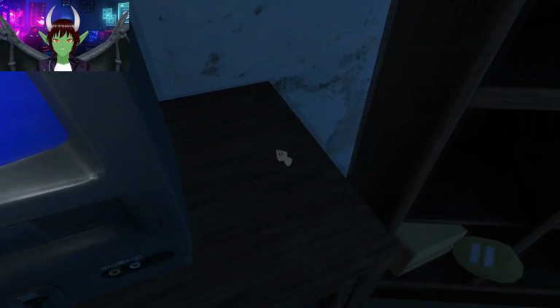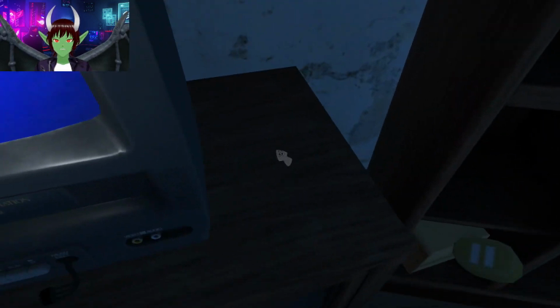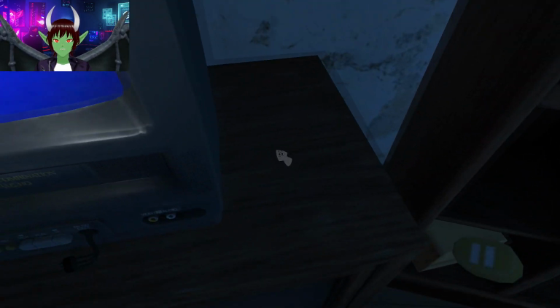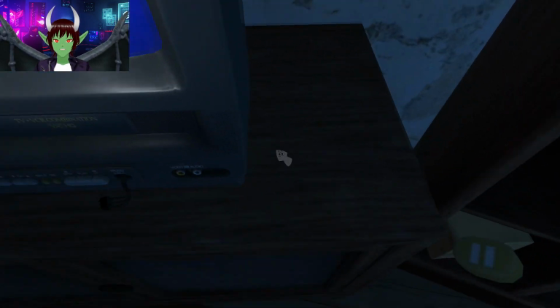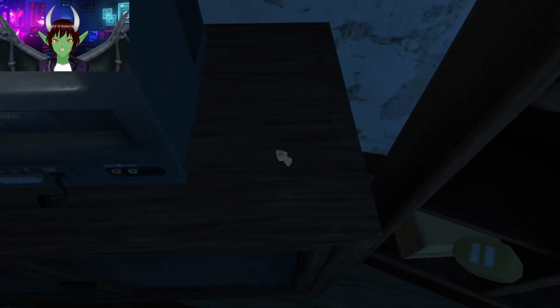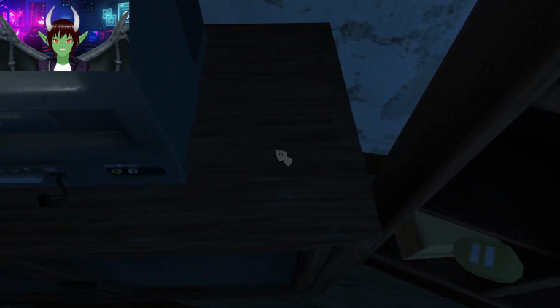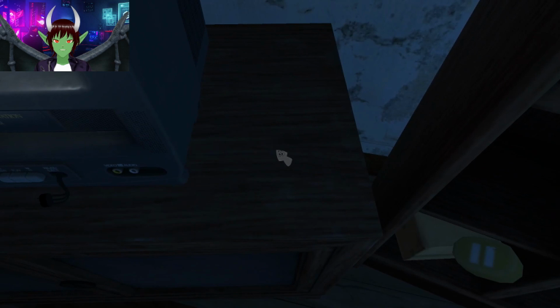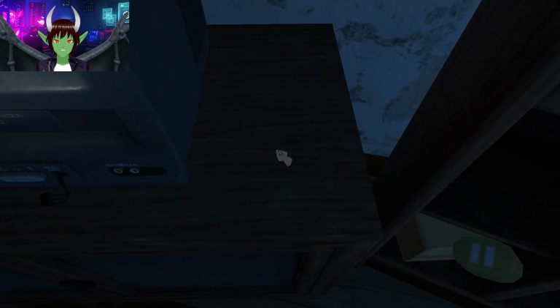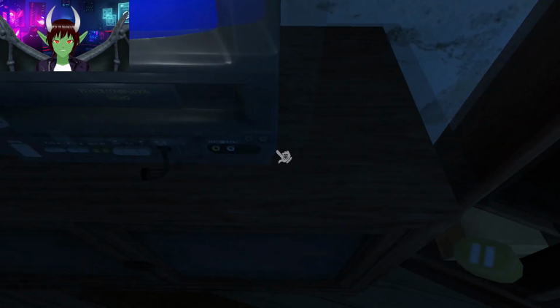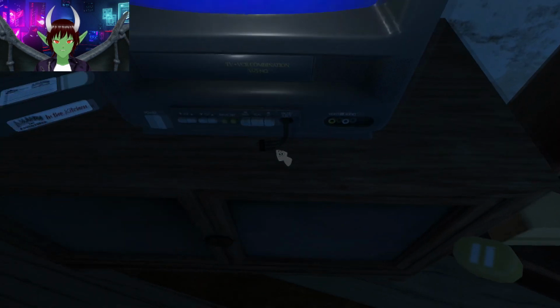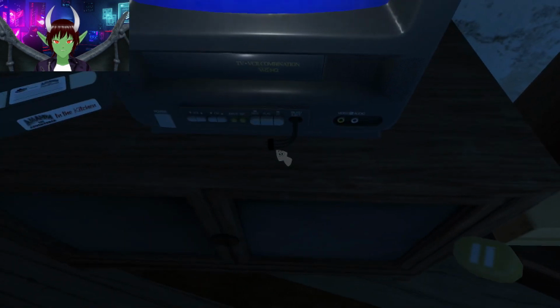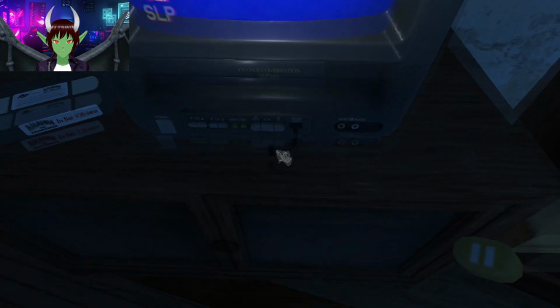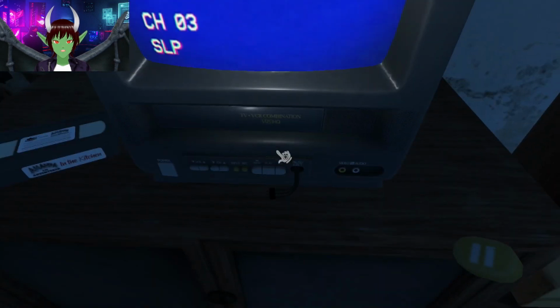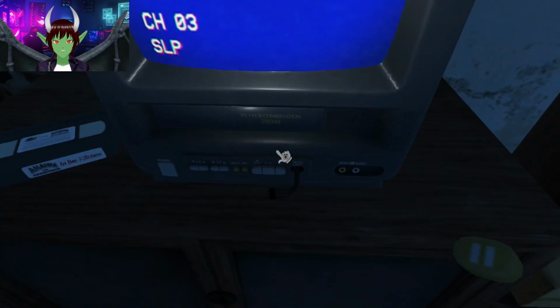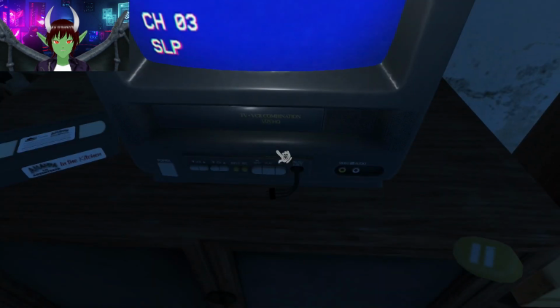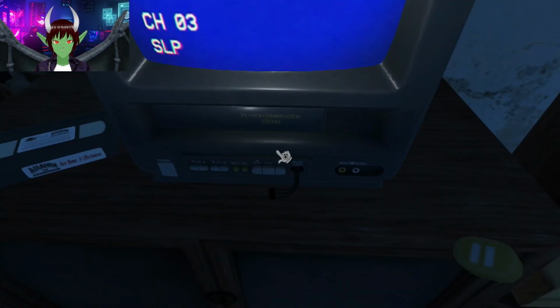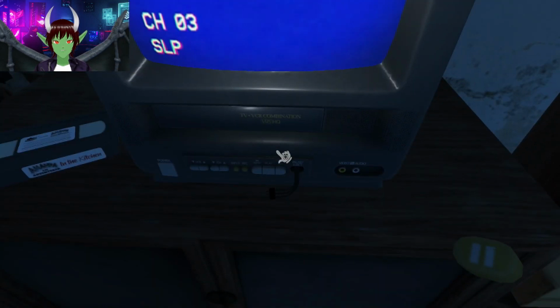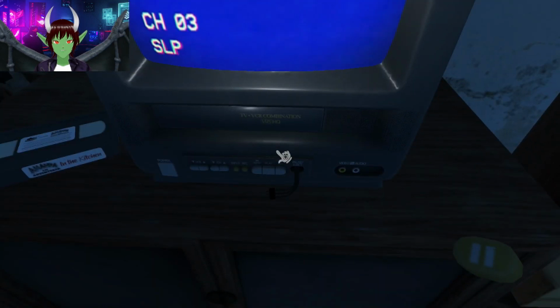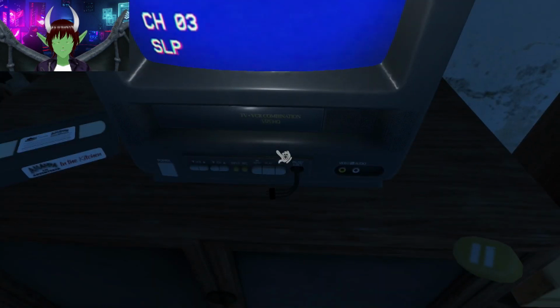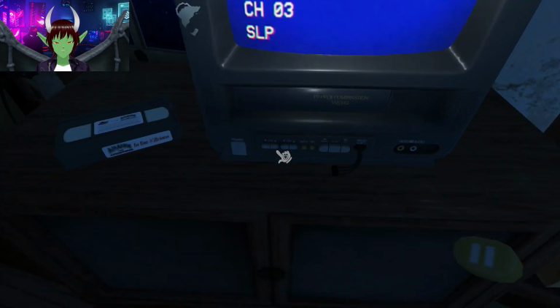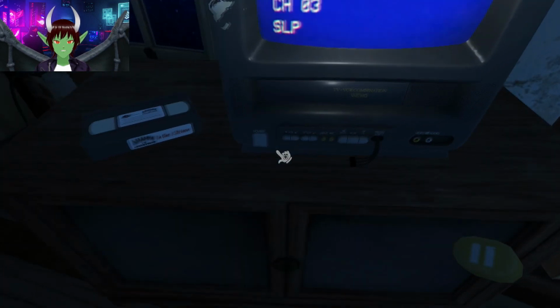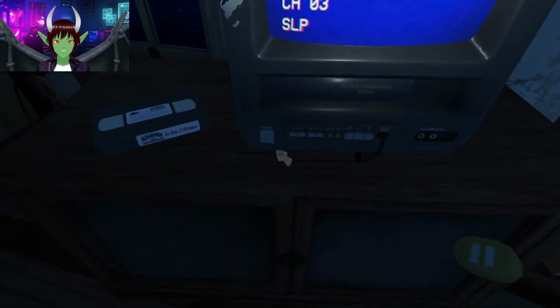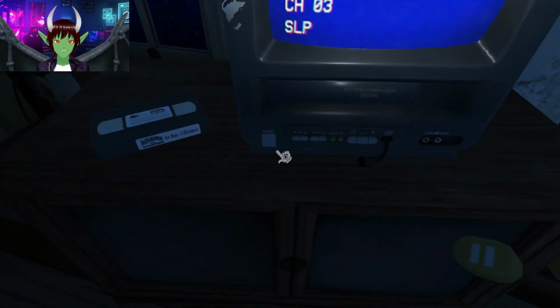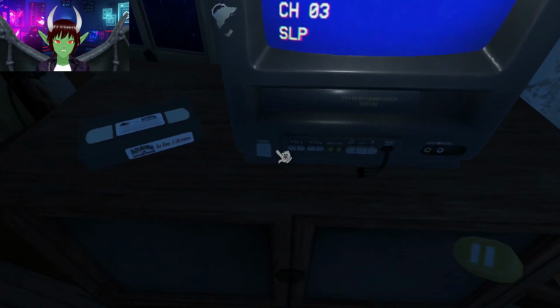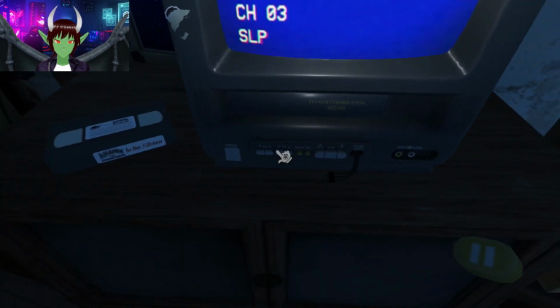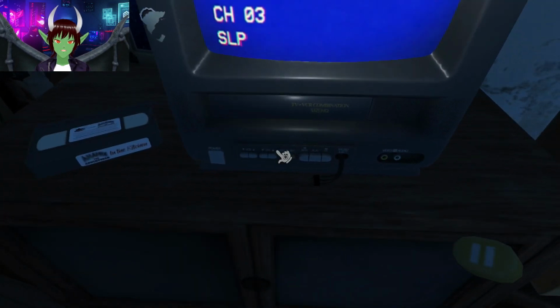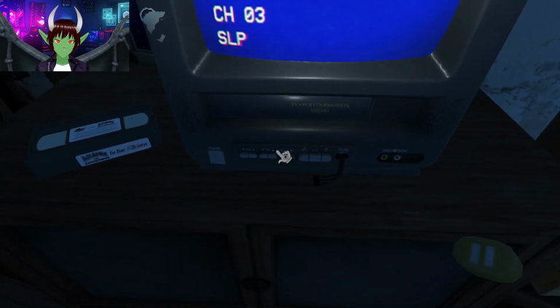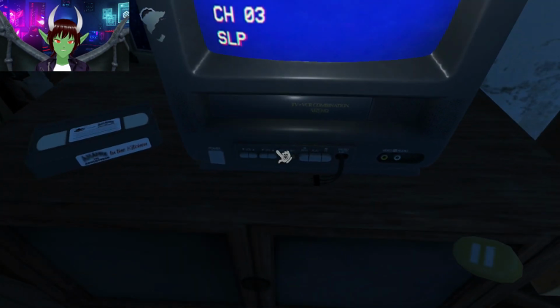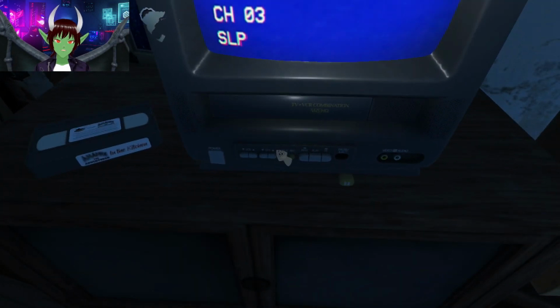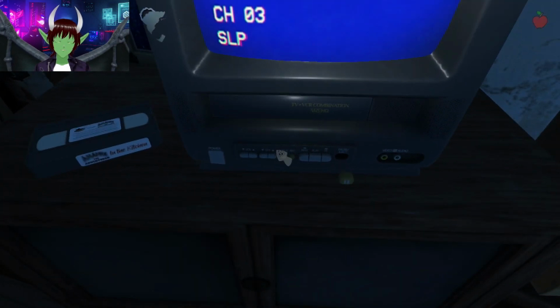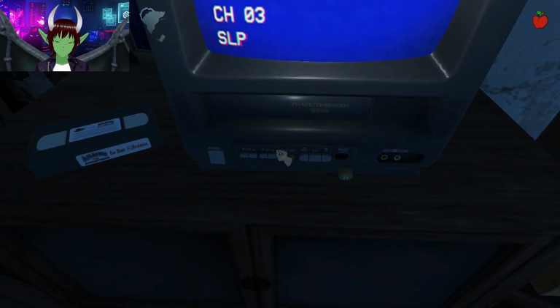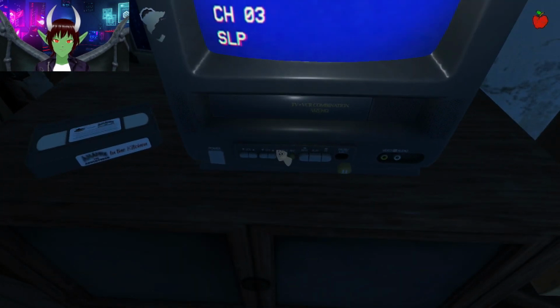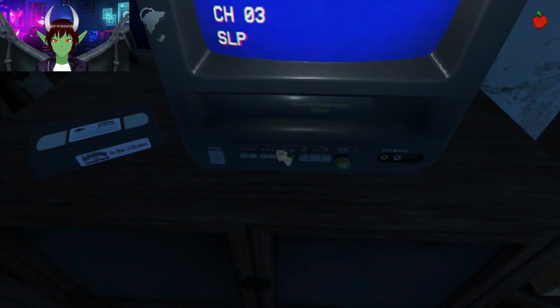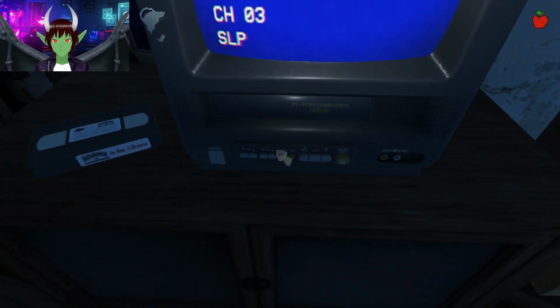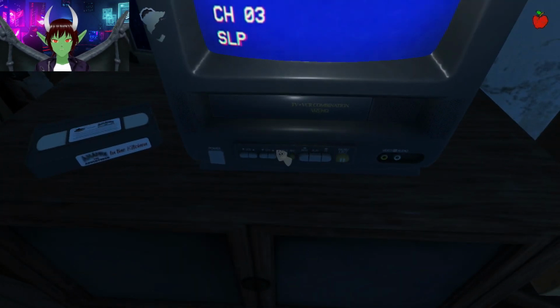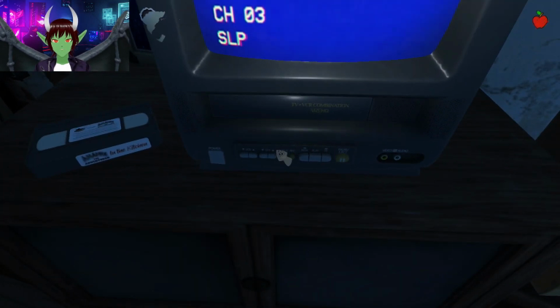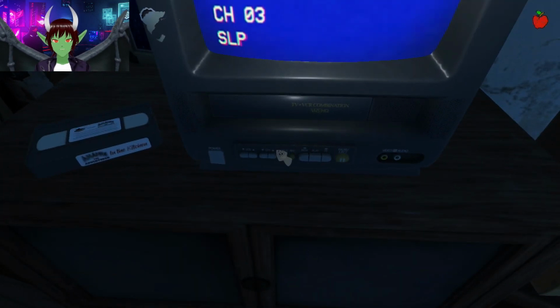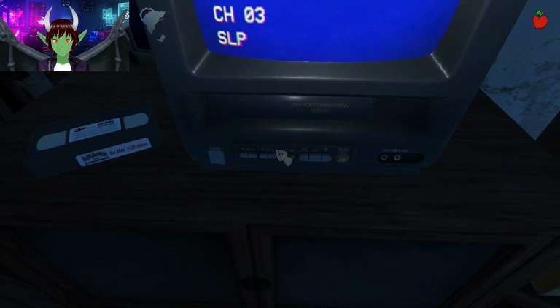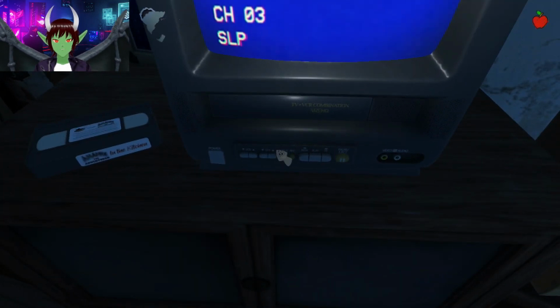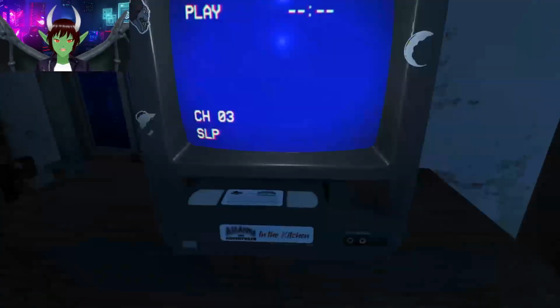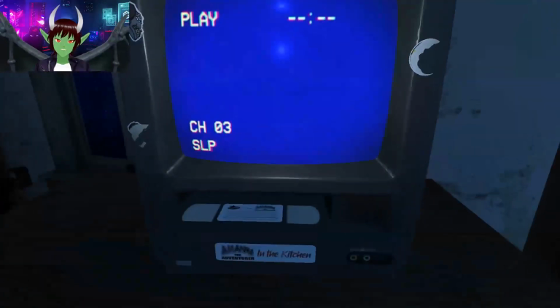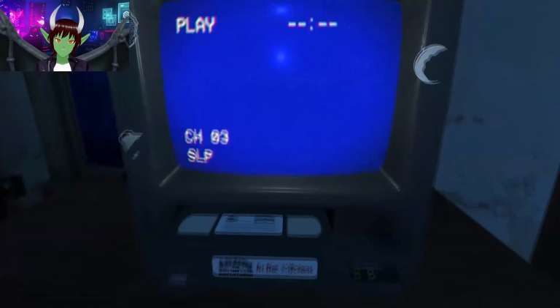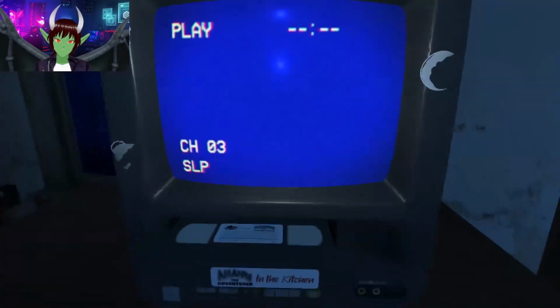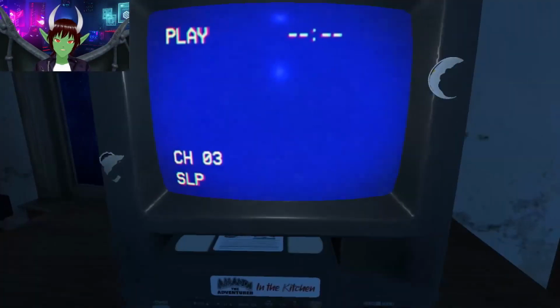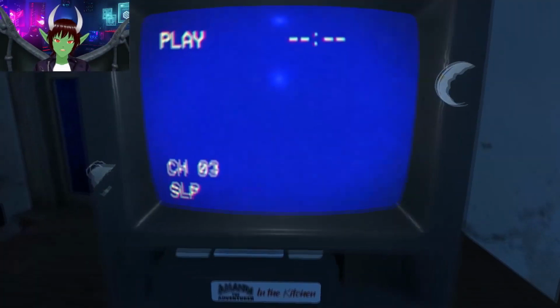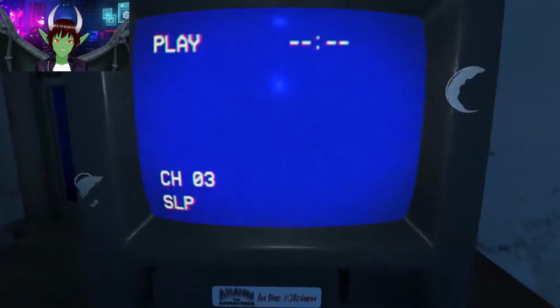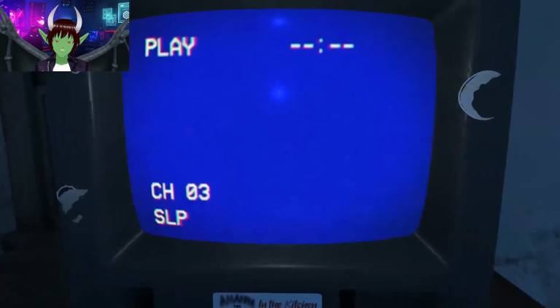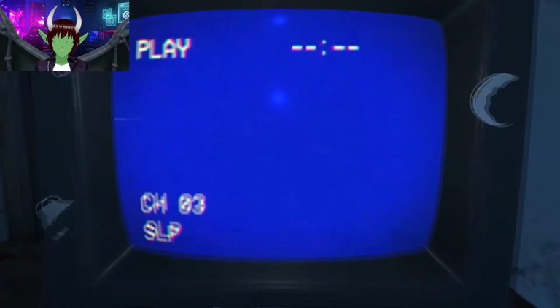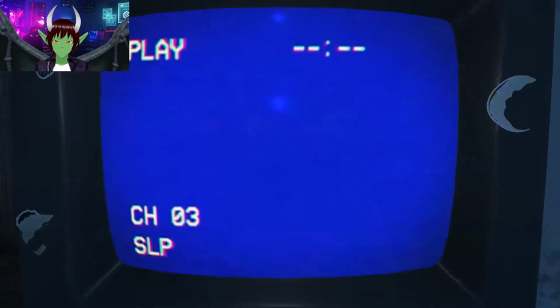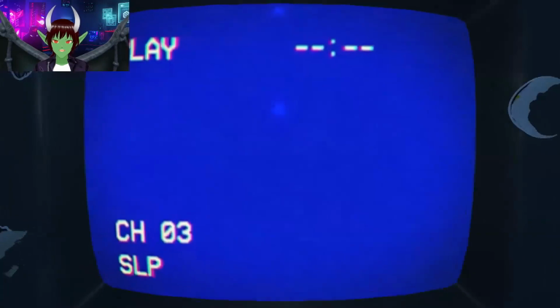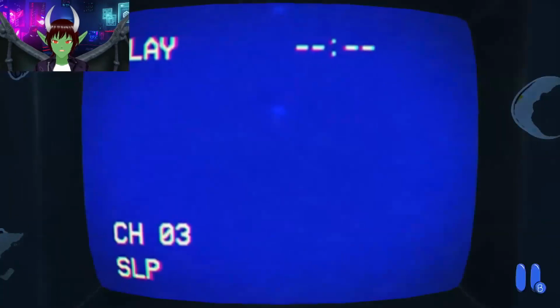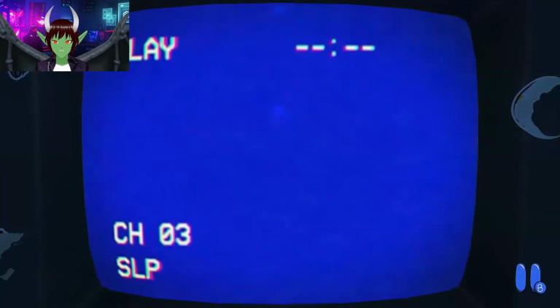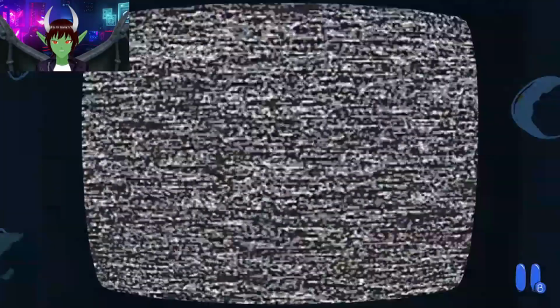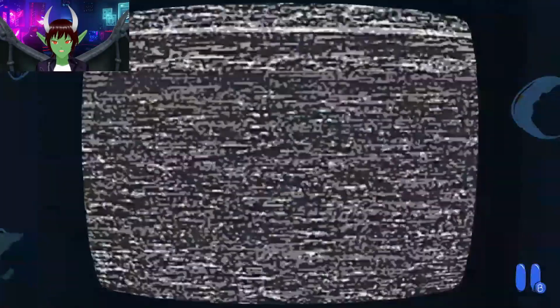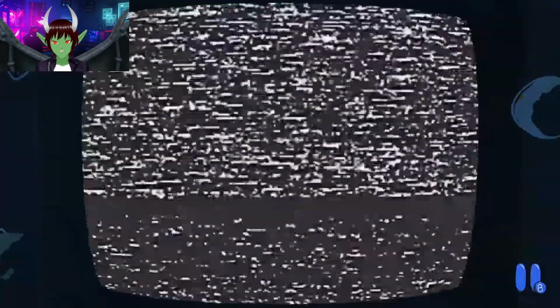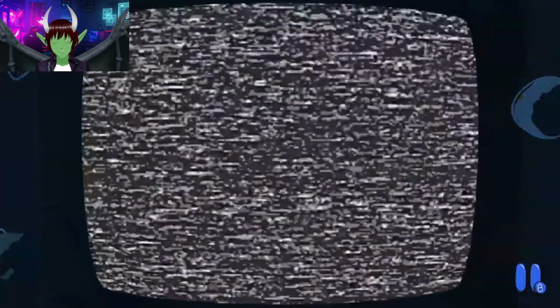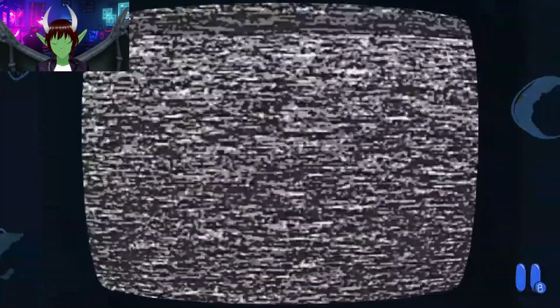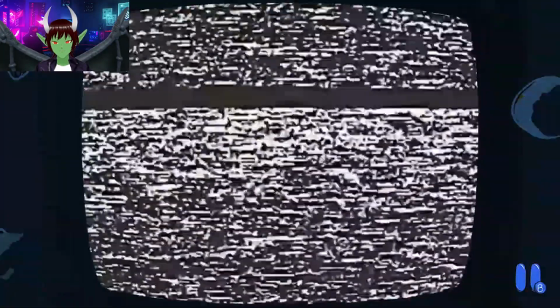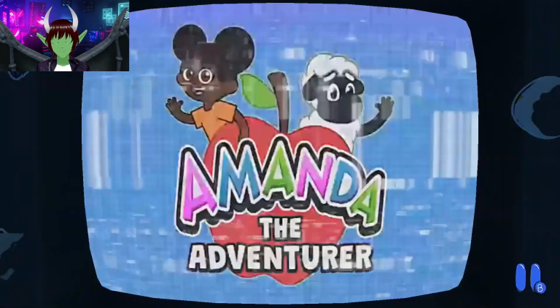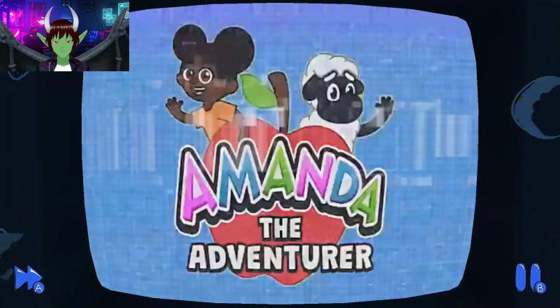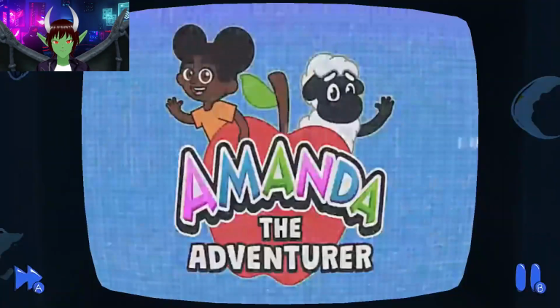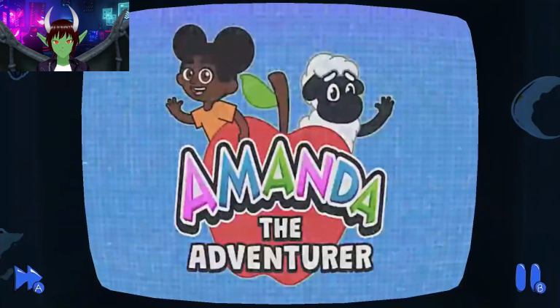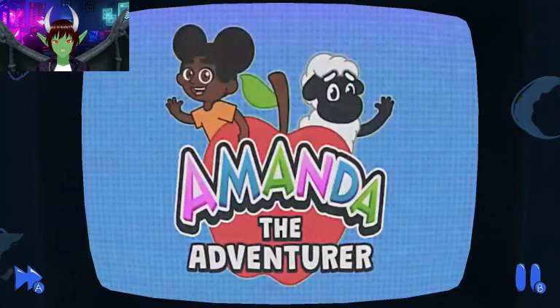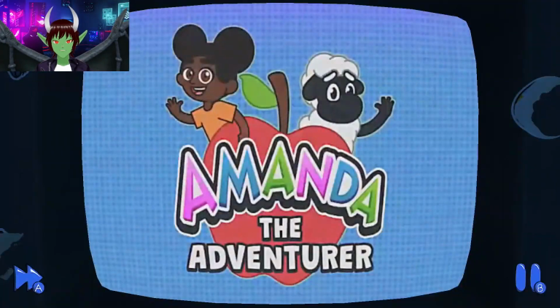All right, let's look at what else is in the safe — a button. Figured out that the button is actually for the VHS player, so let's see if we put the button in now, we'll be able to pause videos.